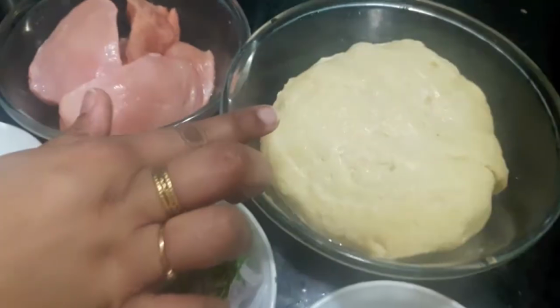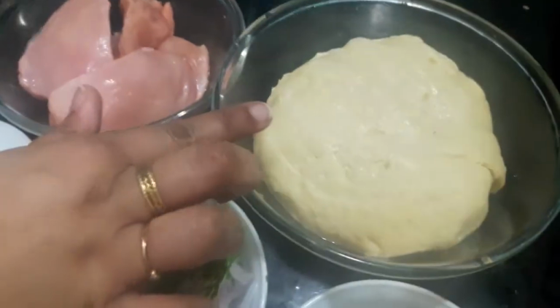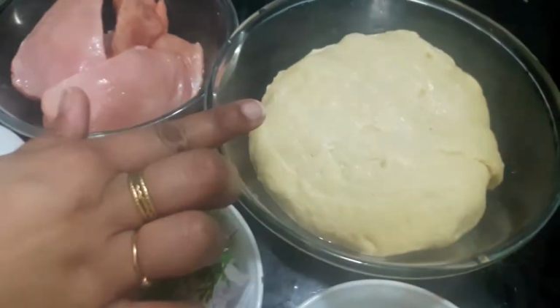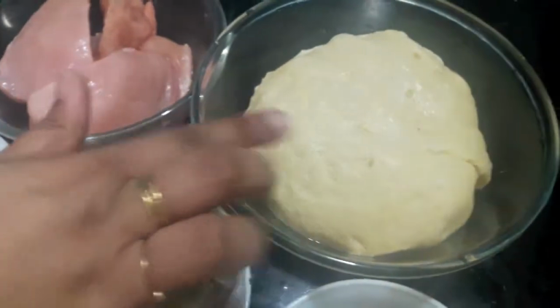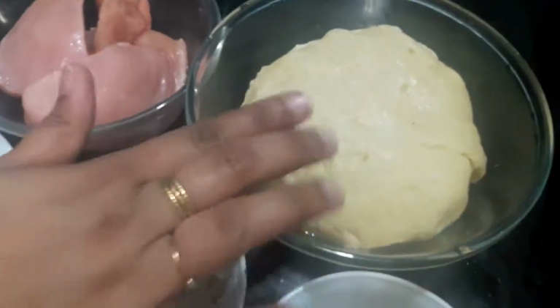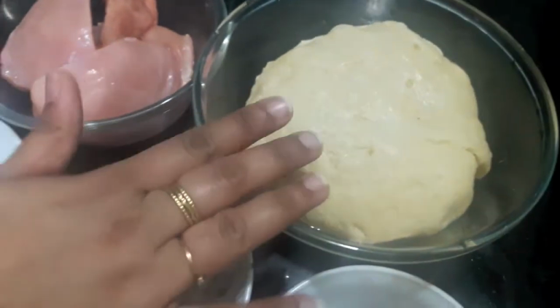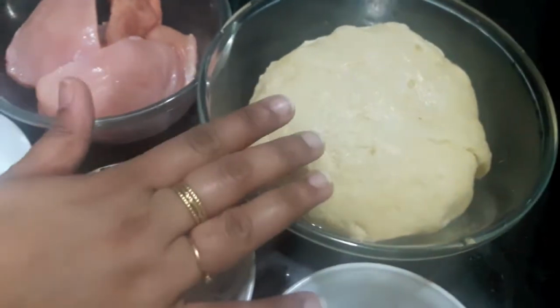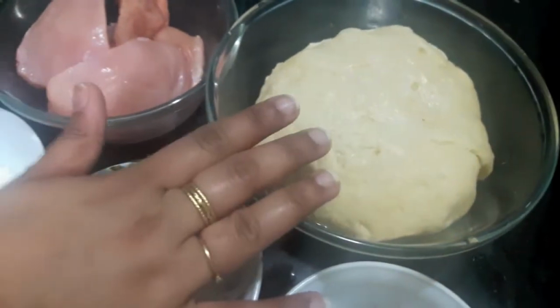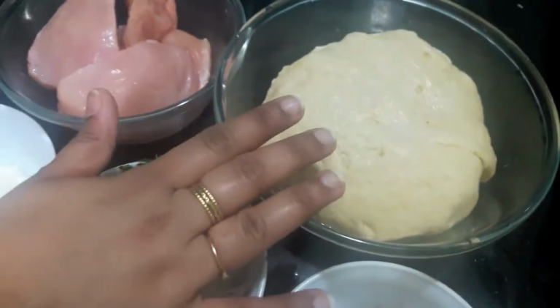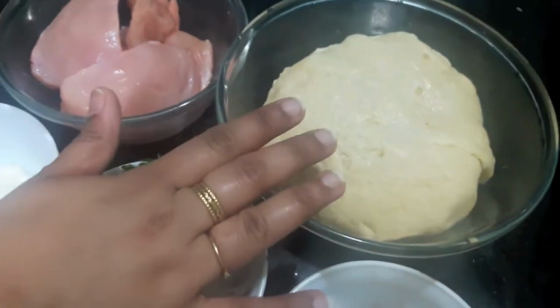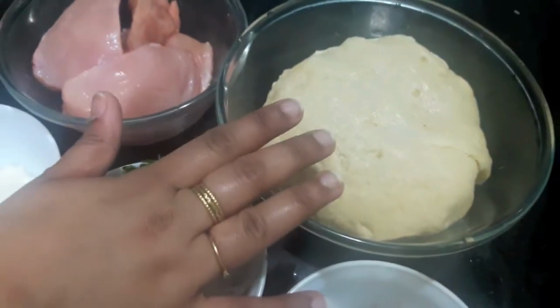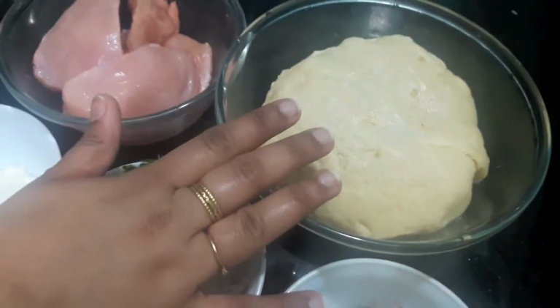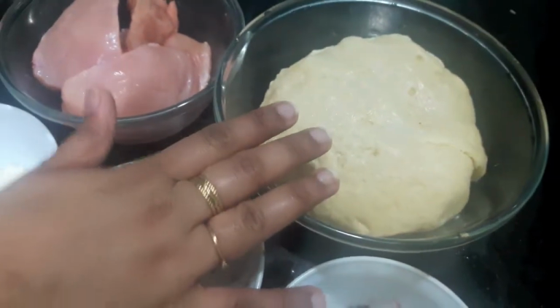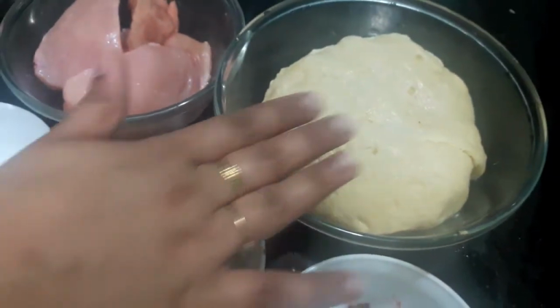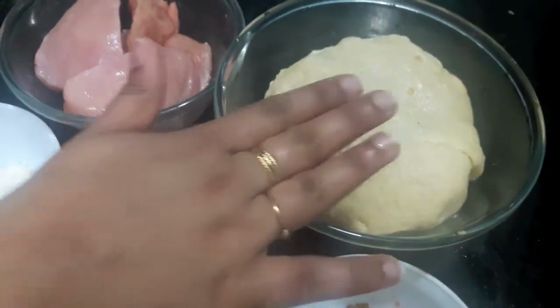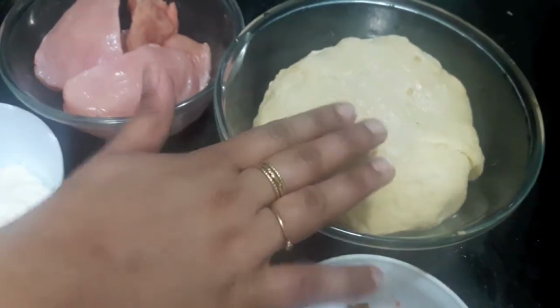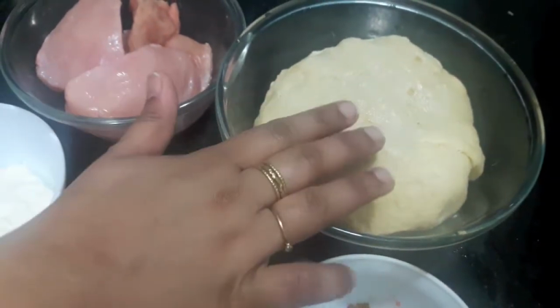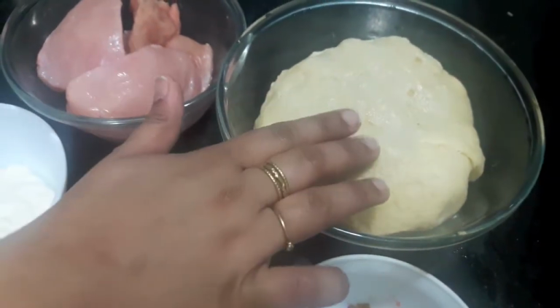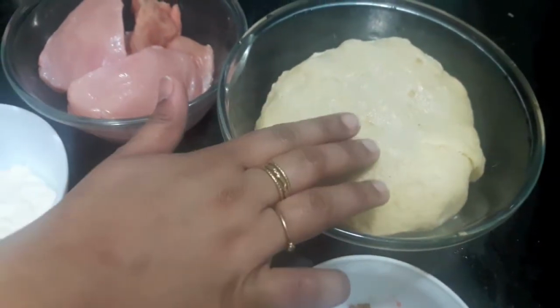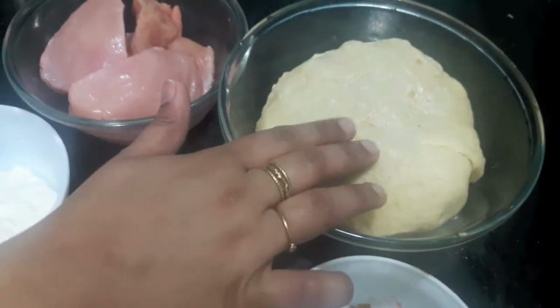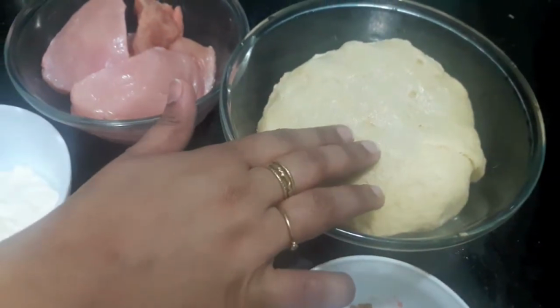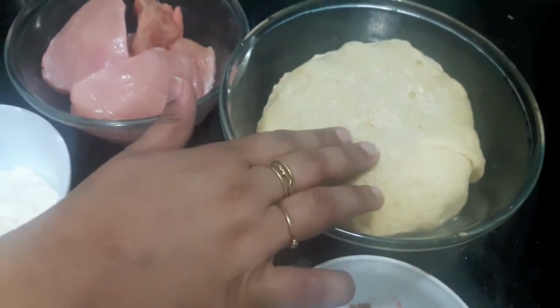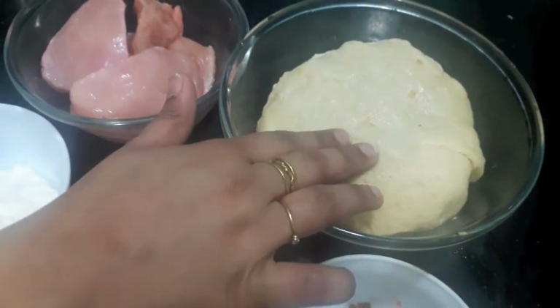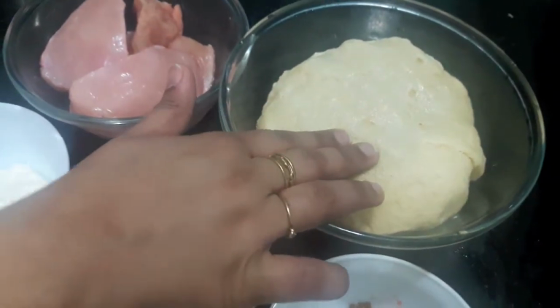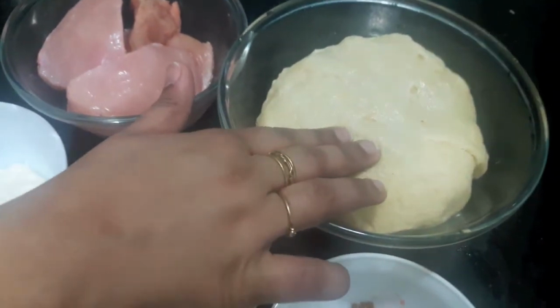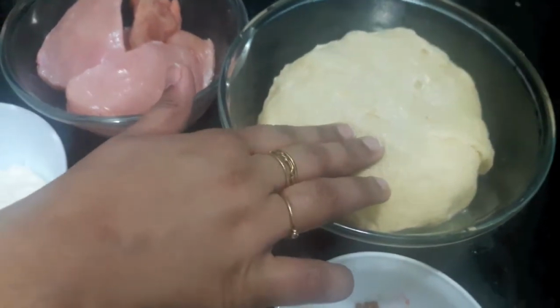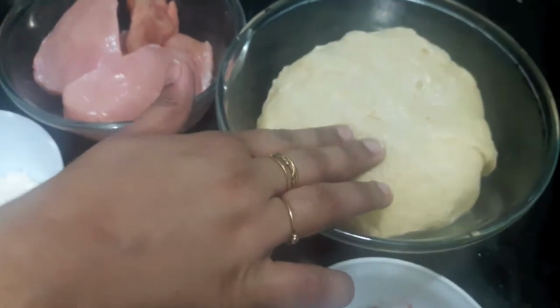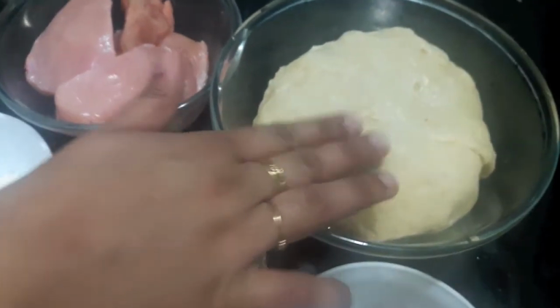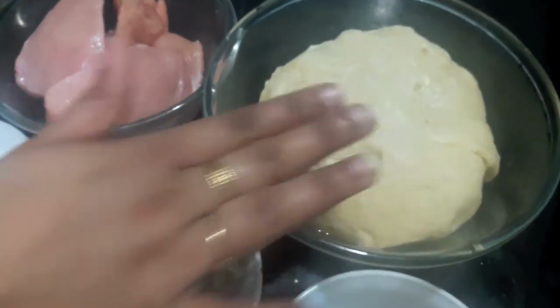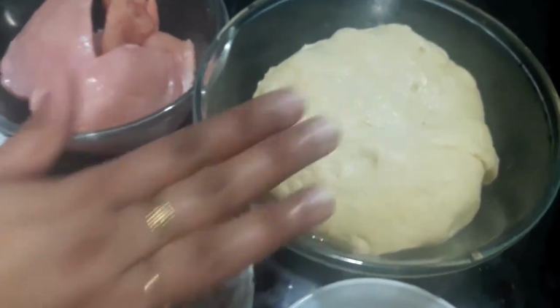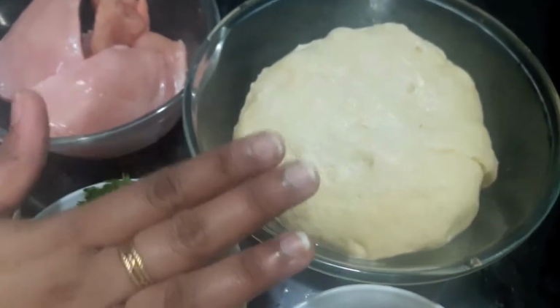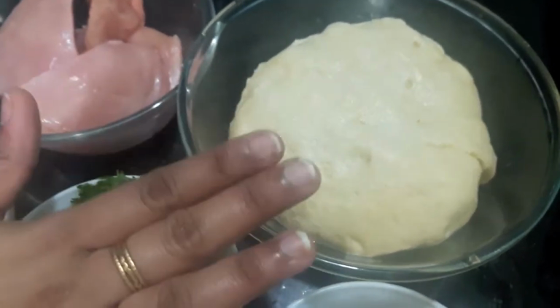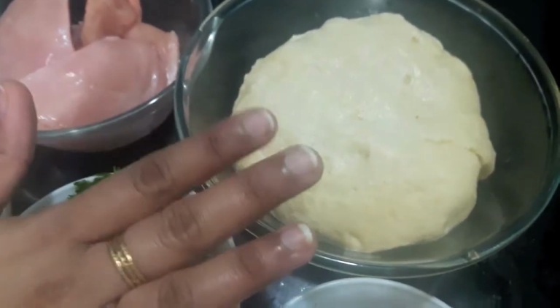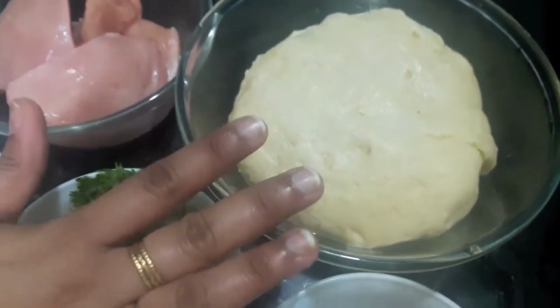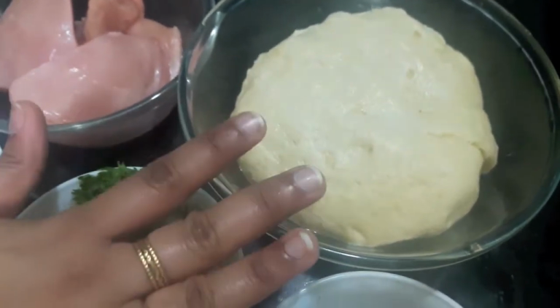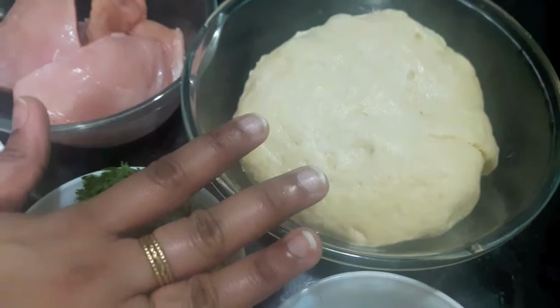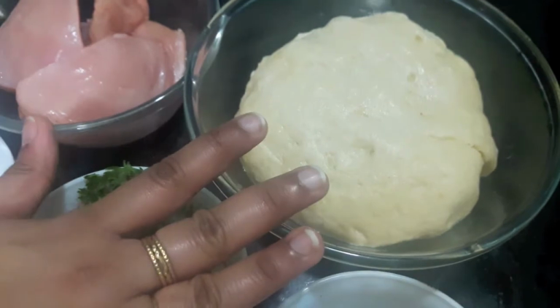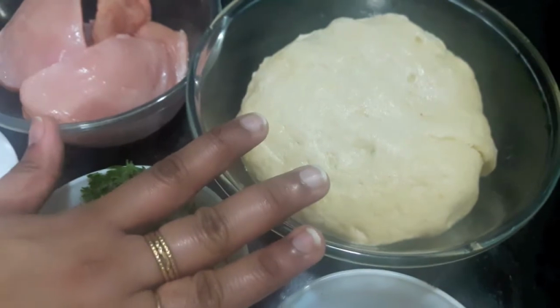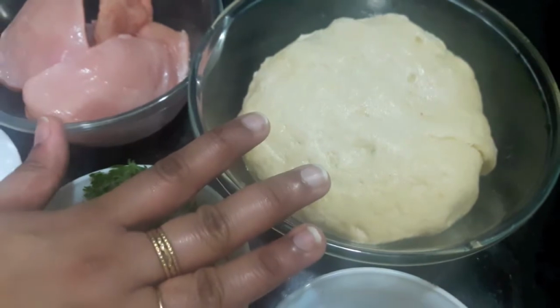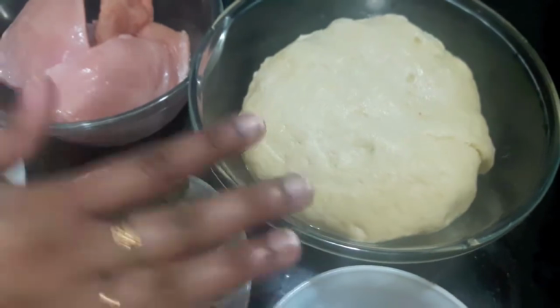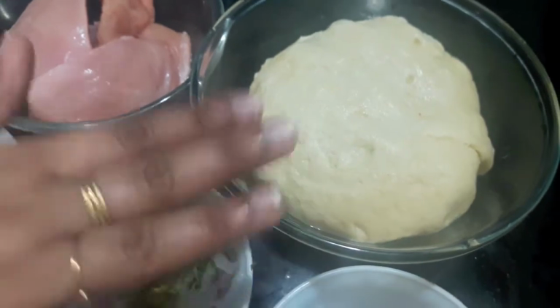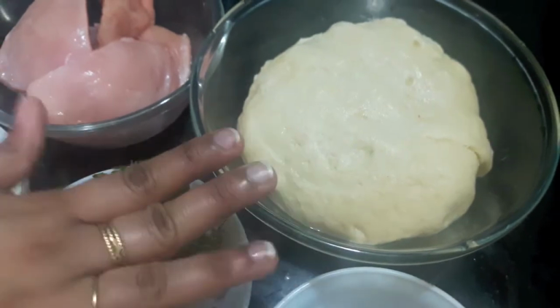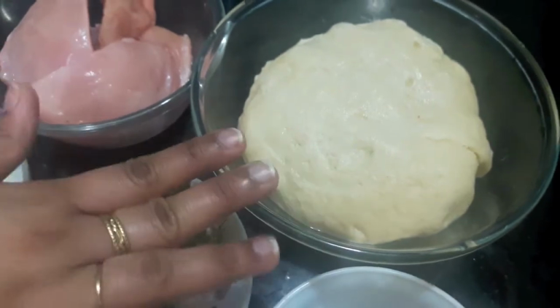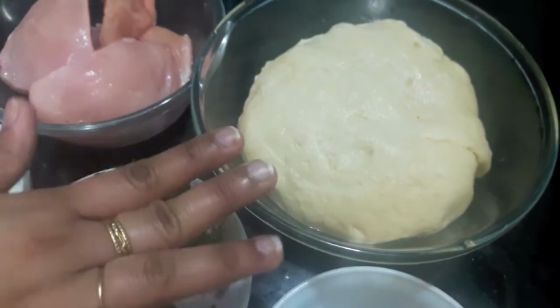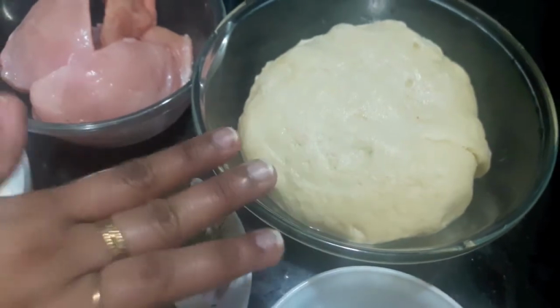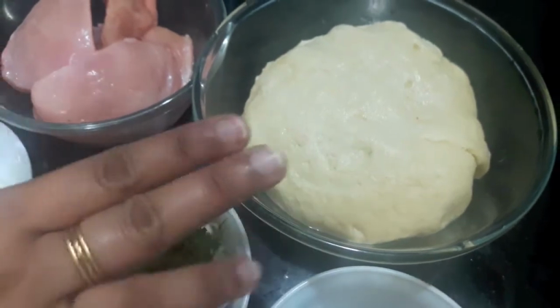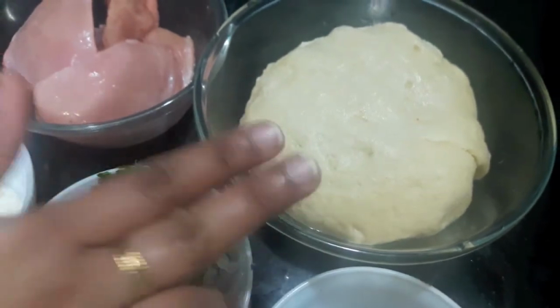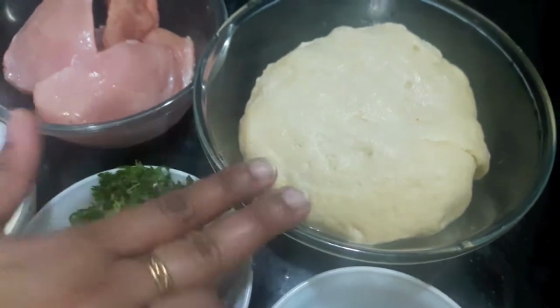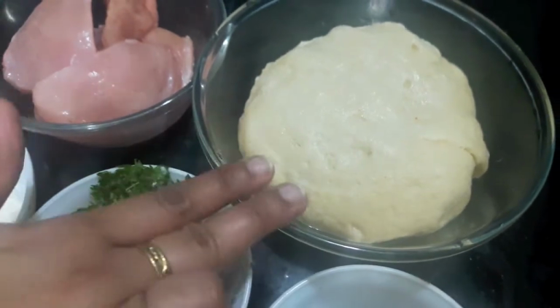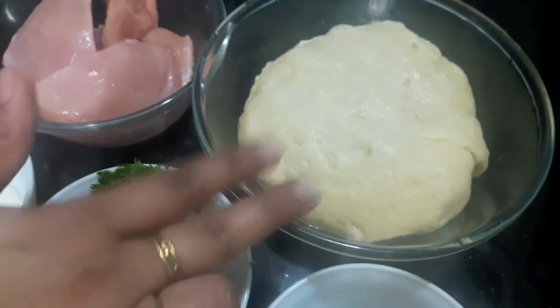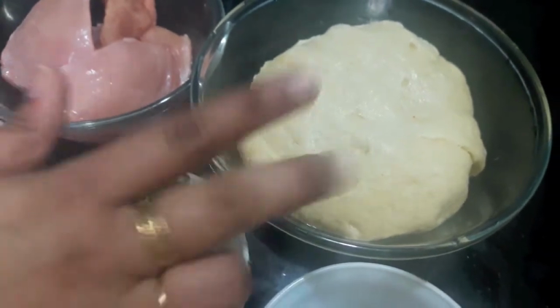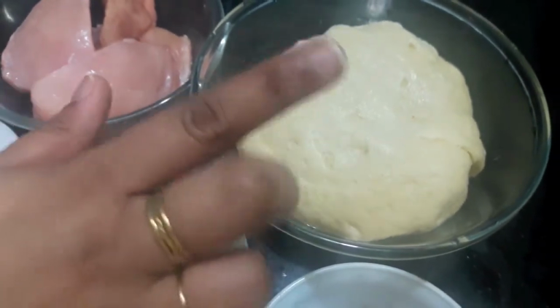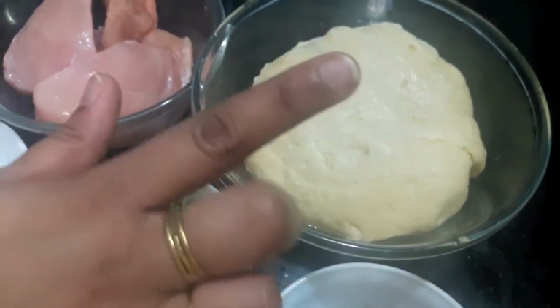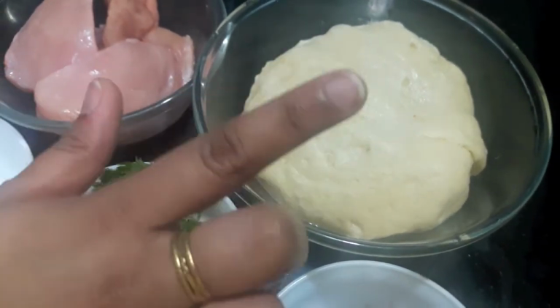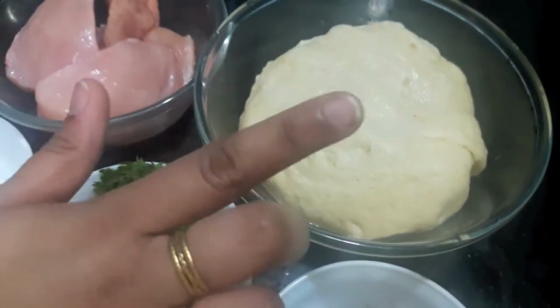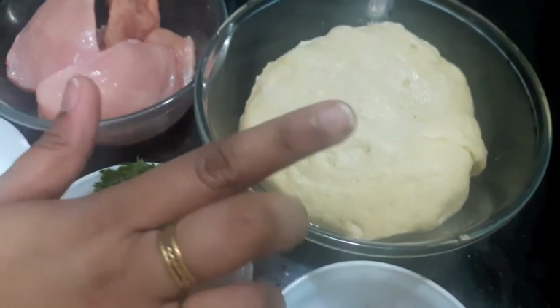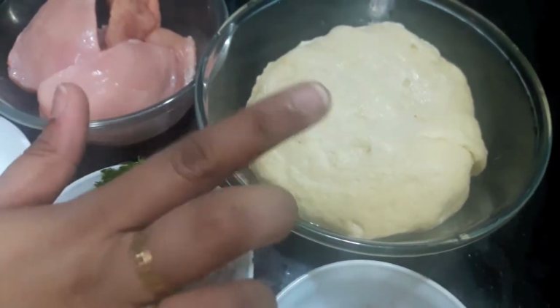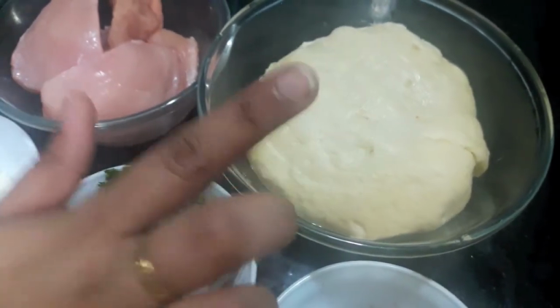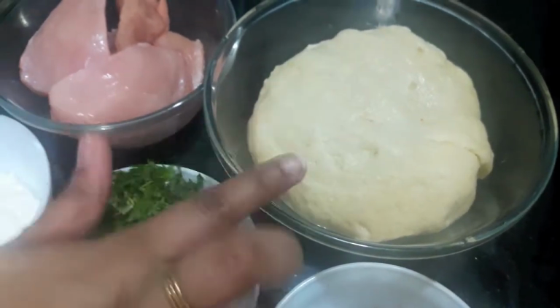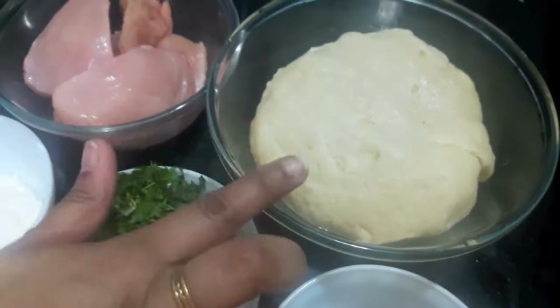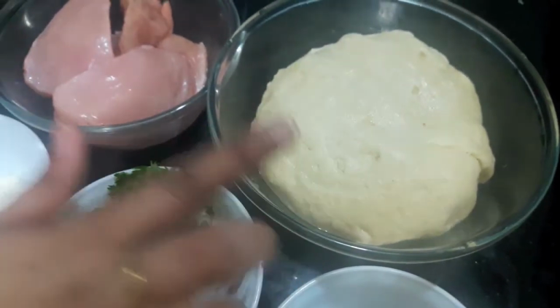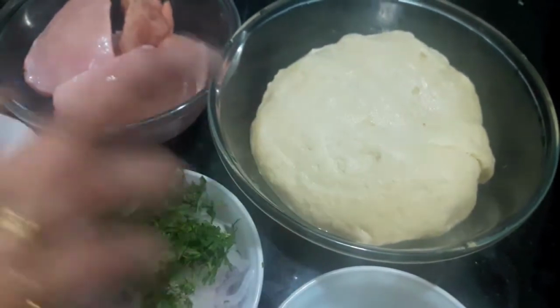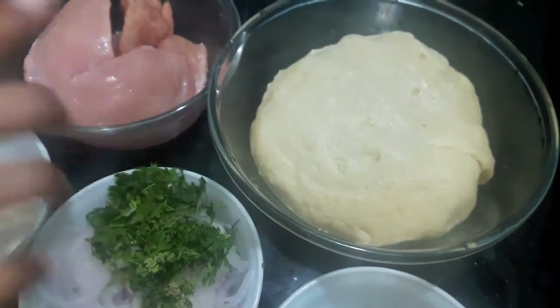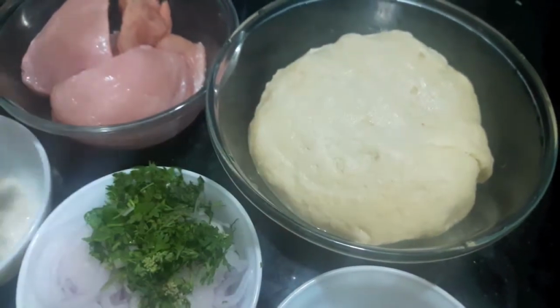For the dough, I took 4 cups of maida, 2 tbsp of oil, salt to taste, and make the dough out of it.